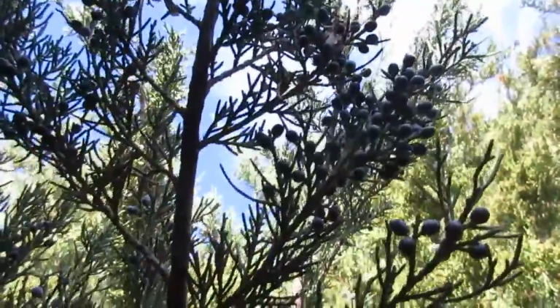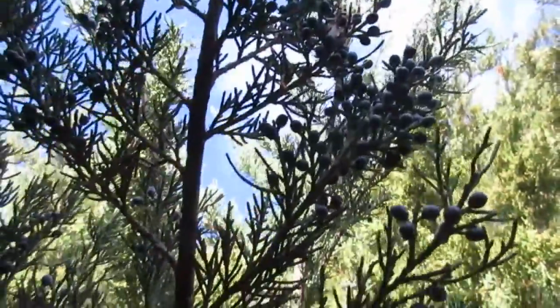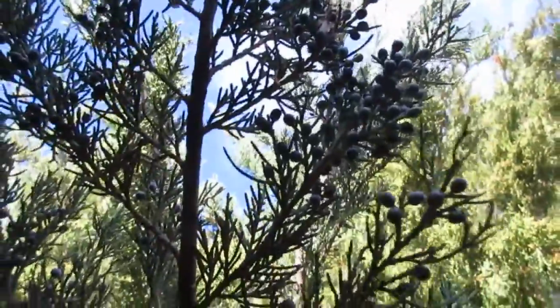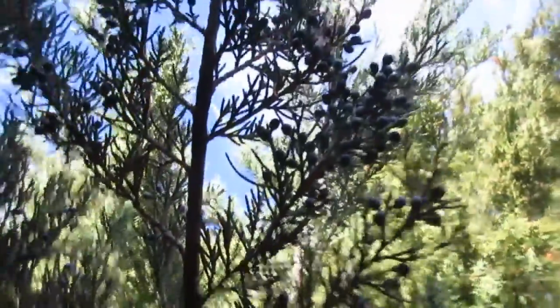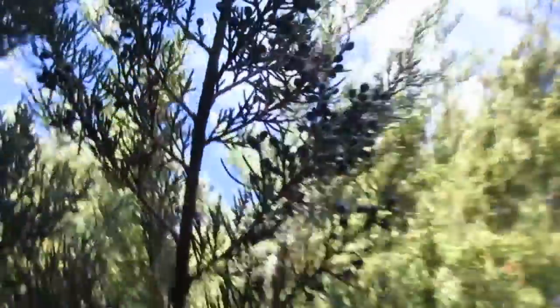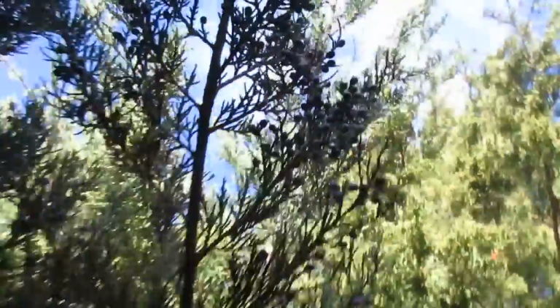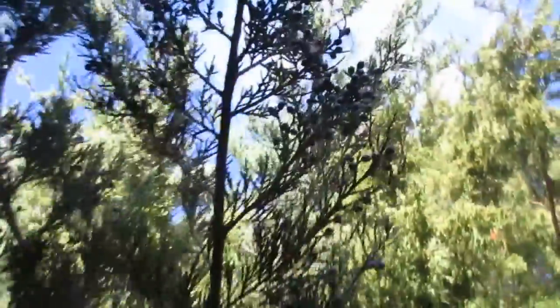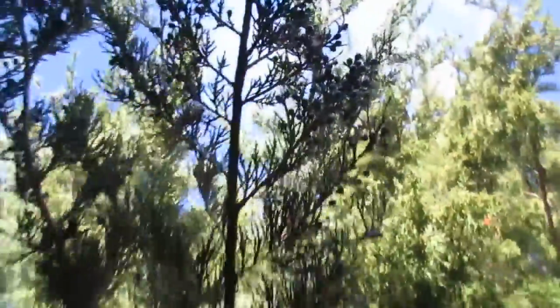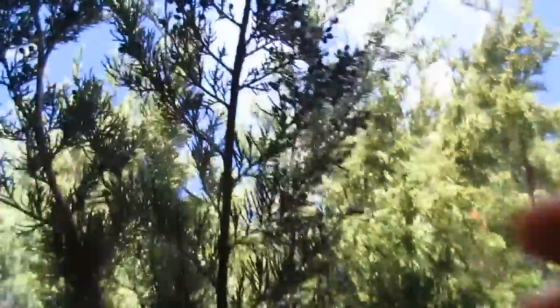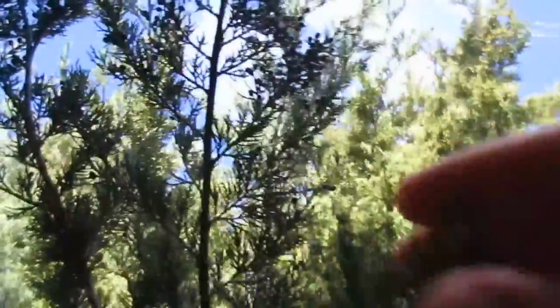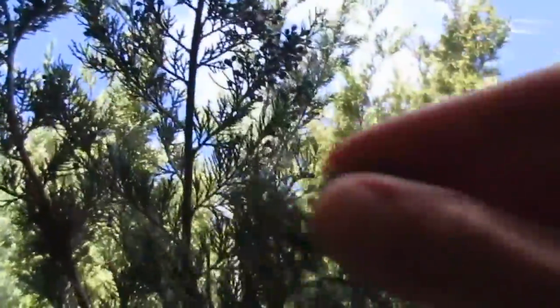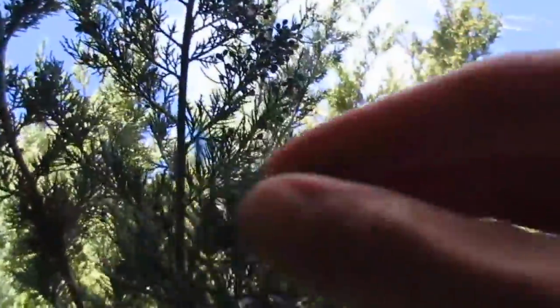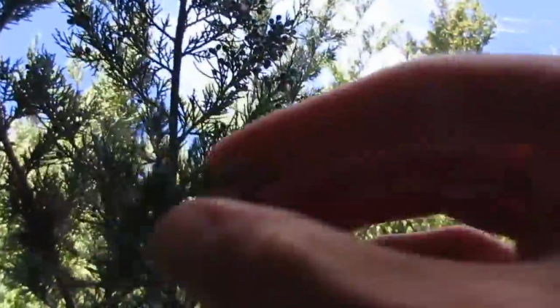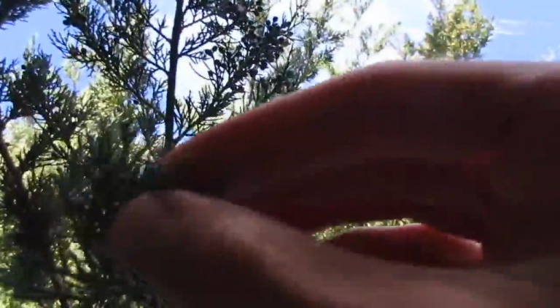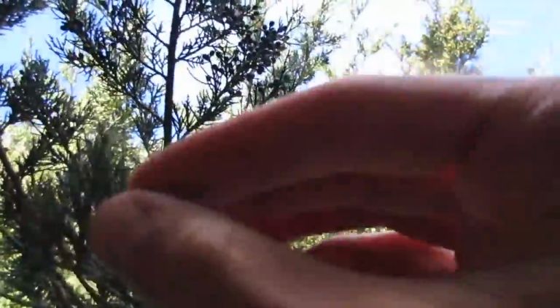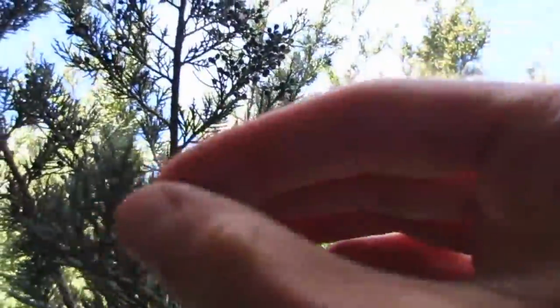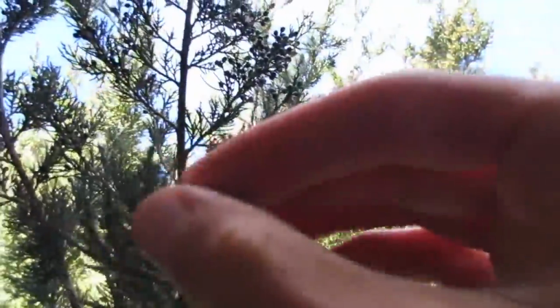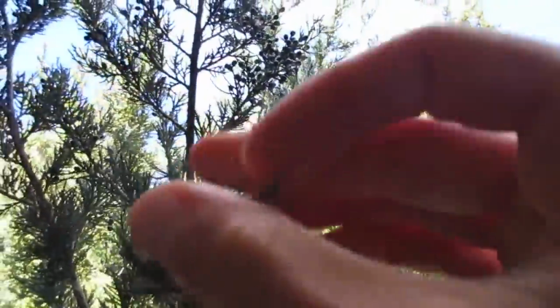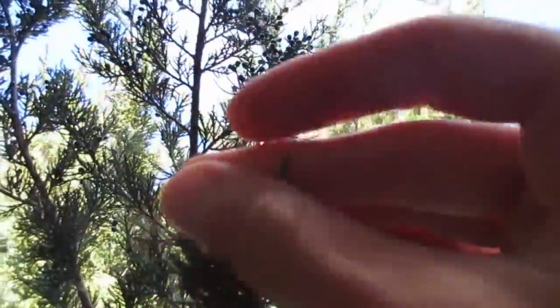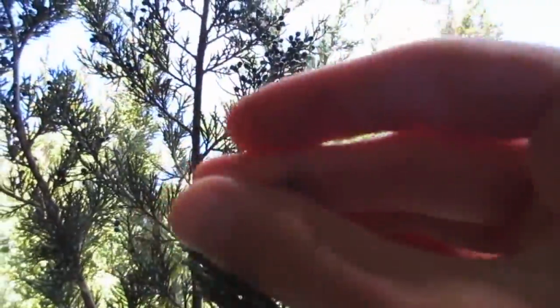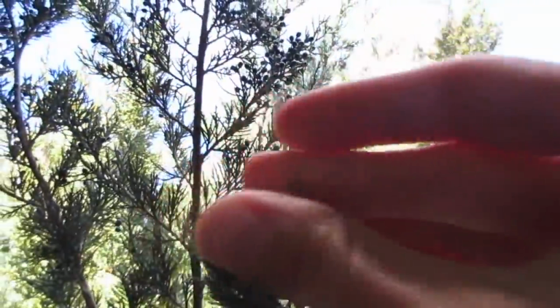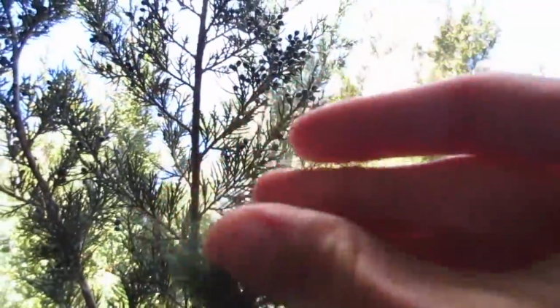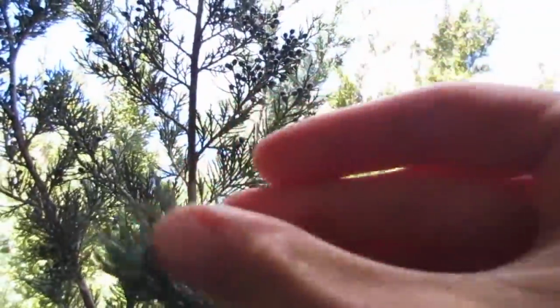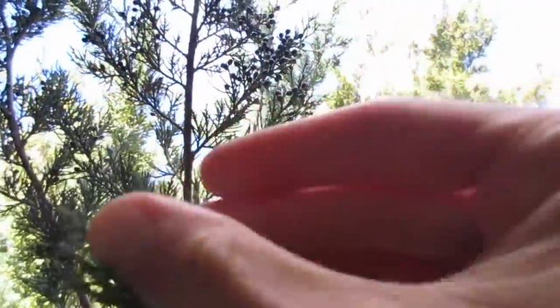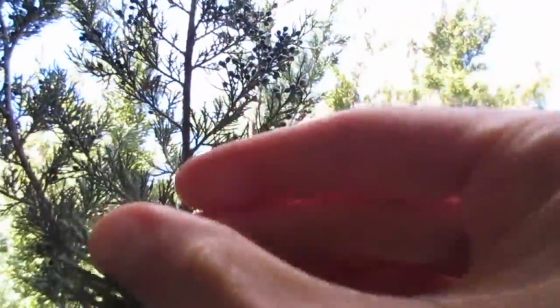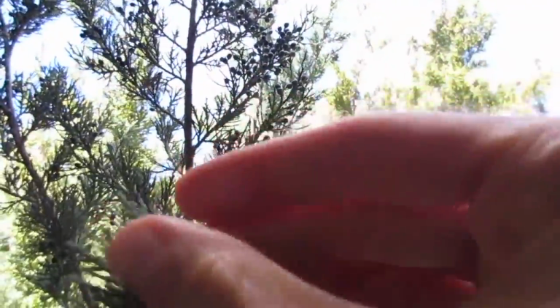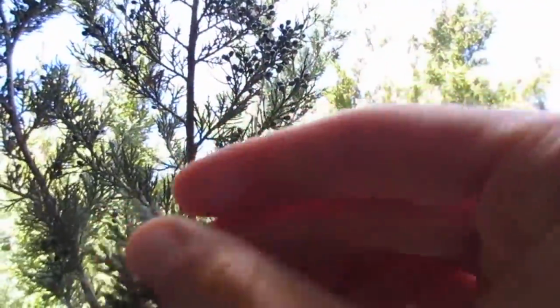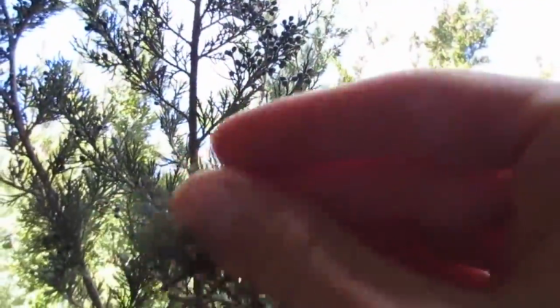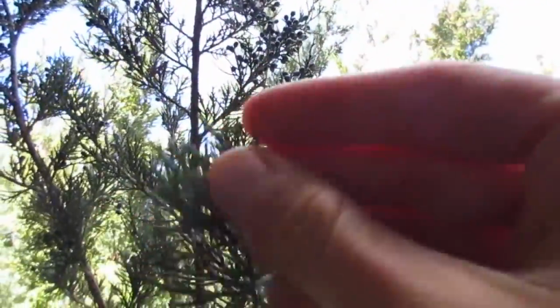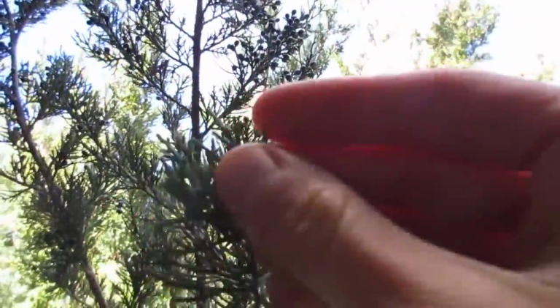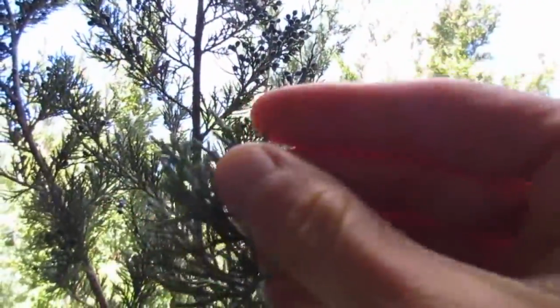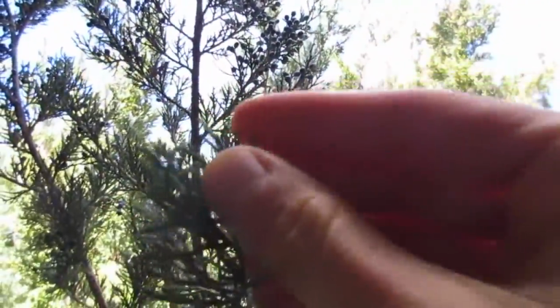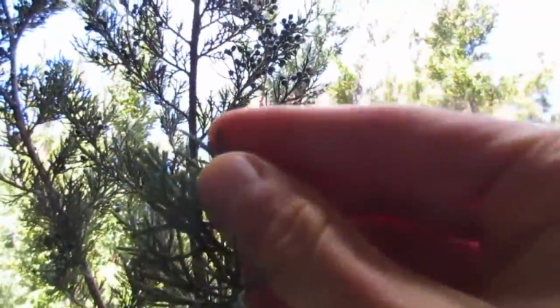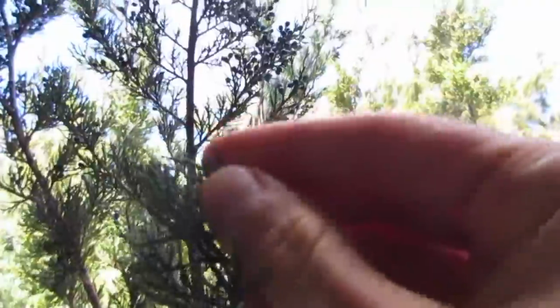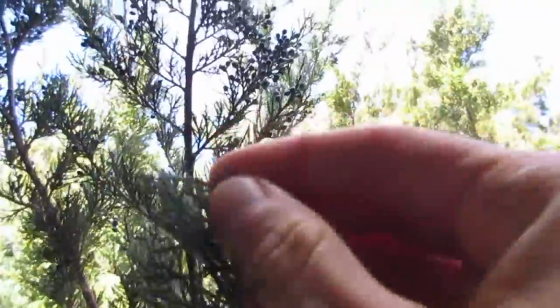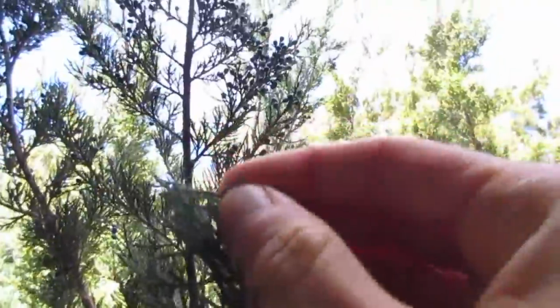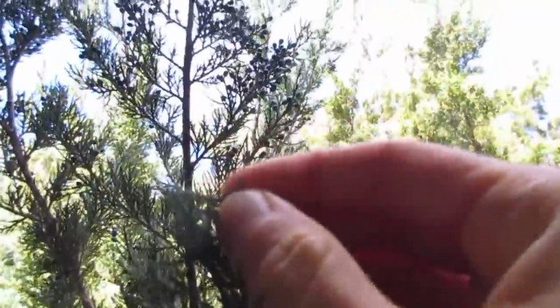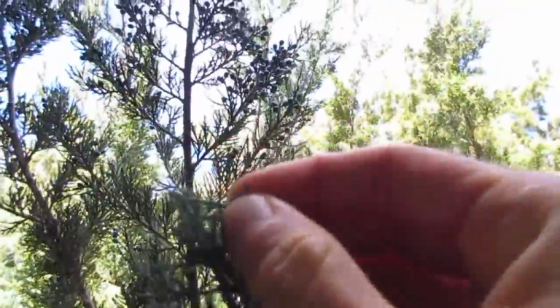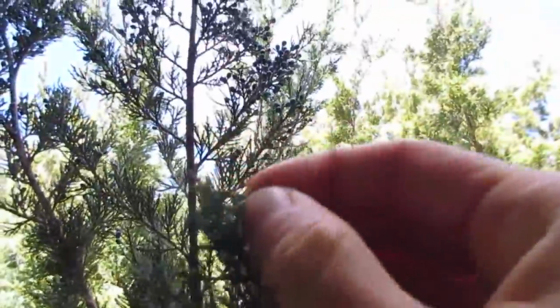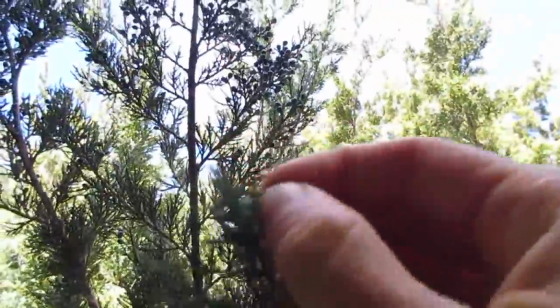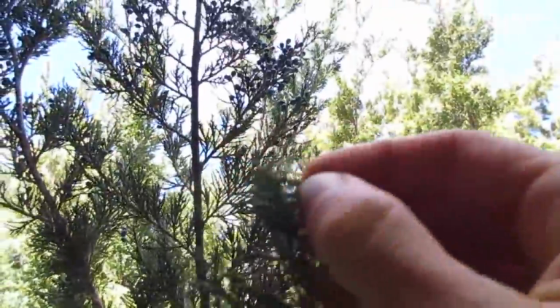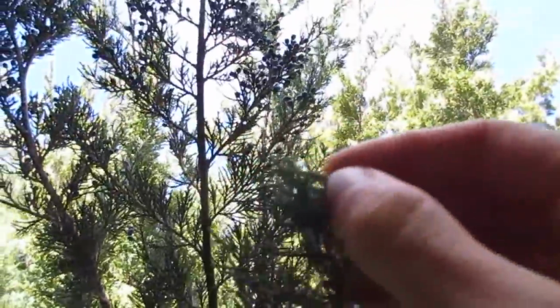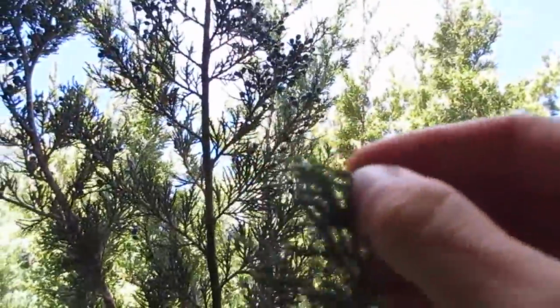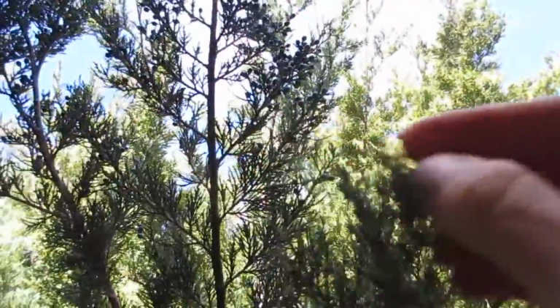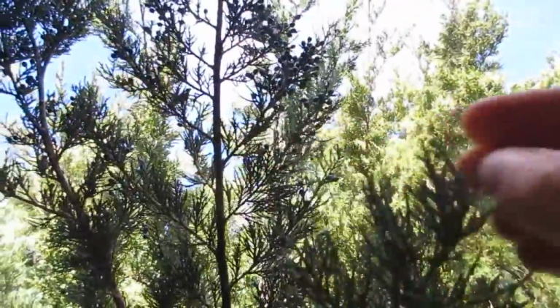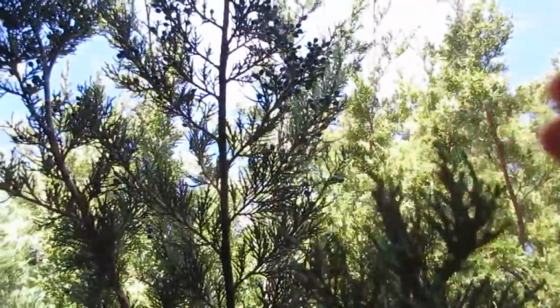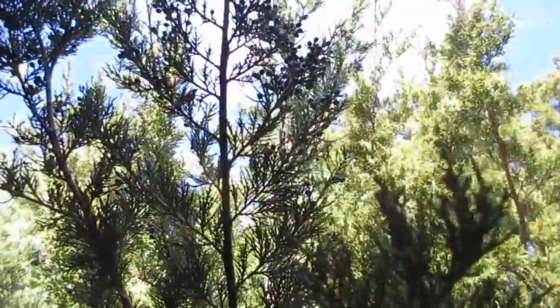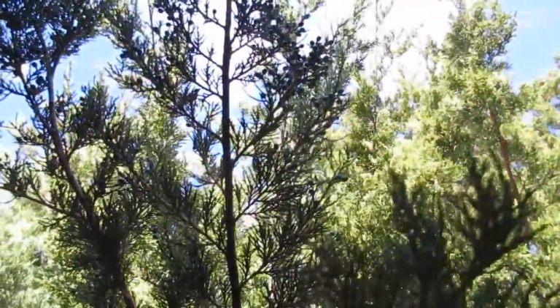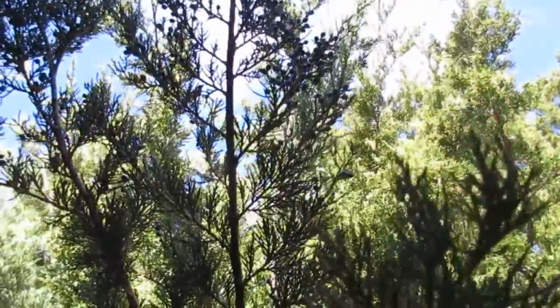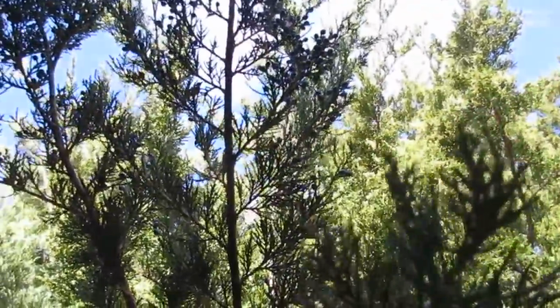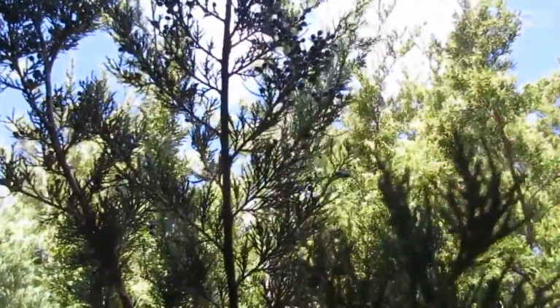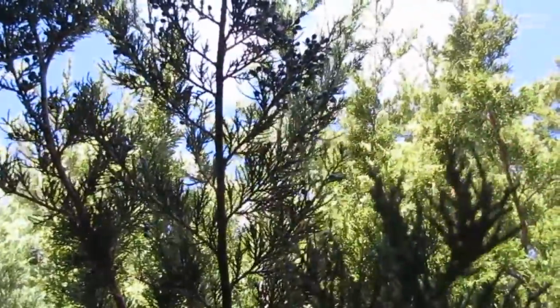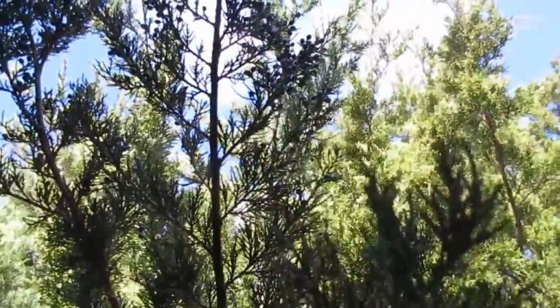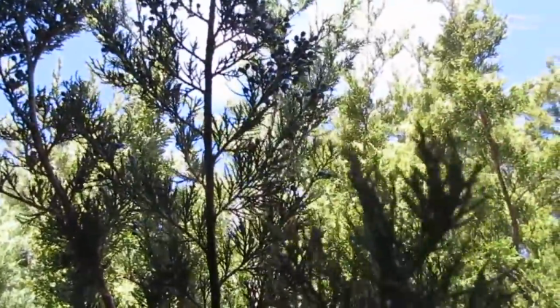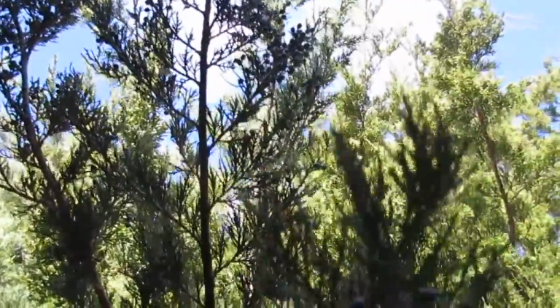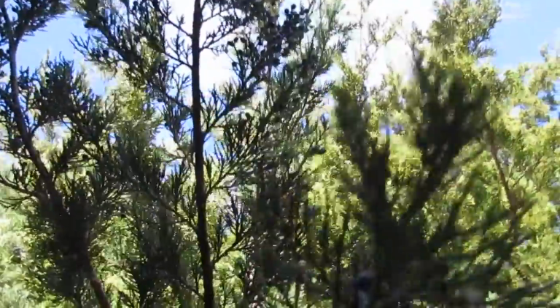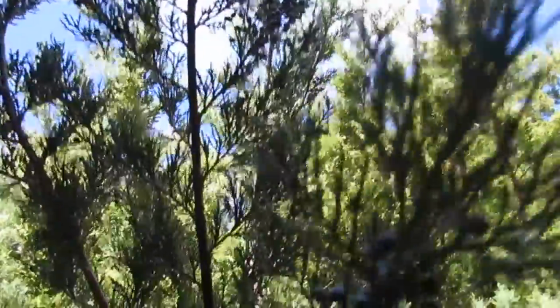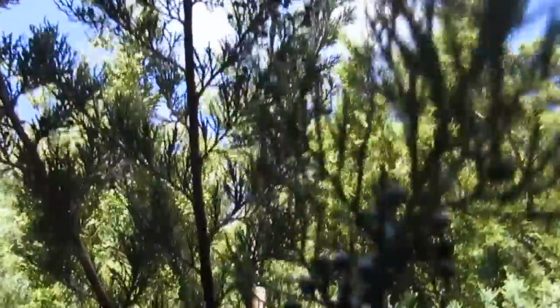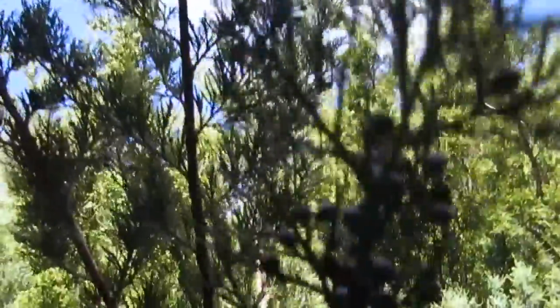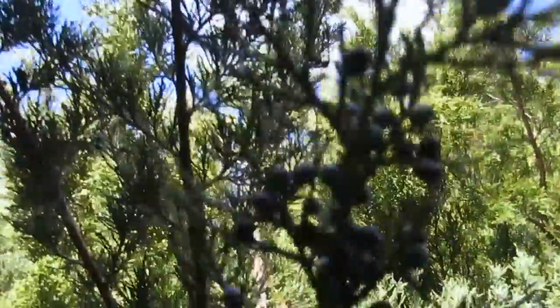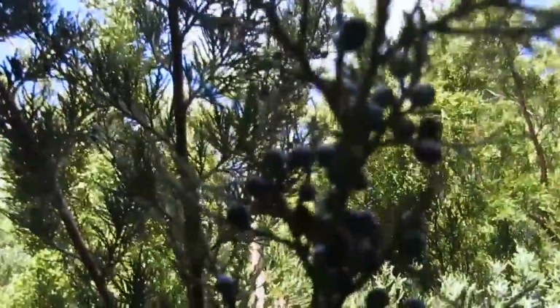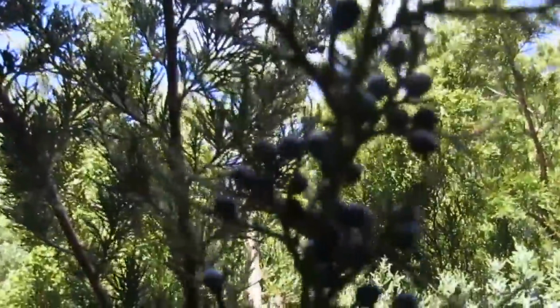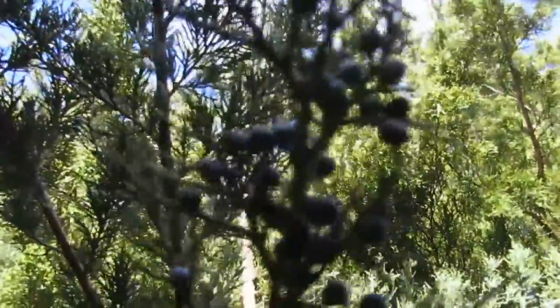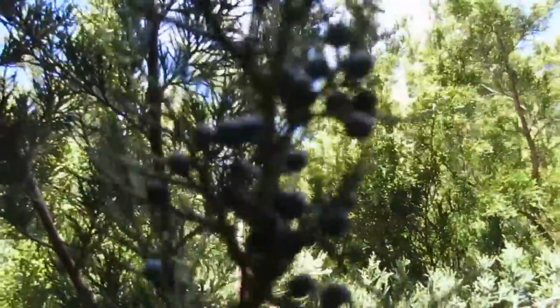Also the little tips of the cedar are edible — red cedar. You can chew them, they're a mild flavor. The berries are very delicious.